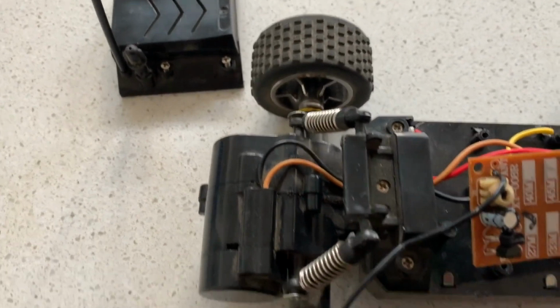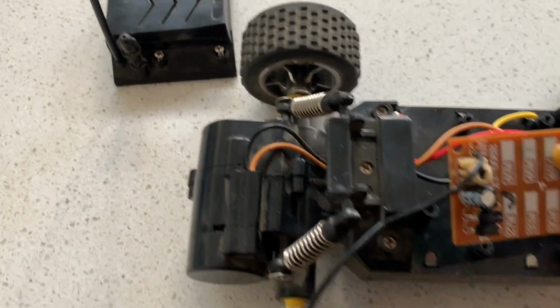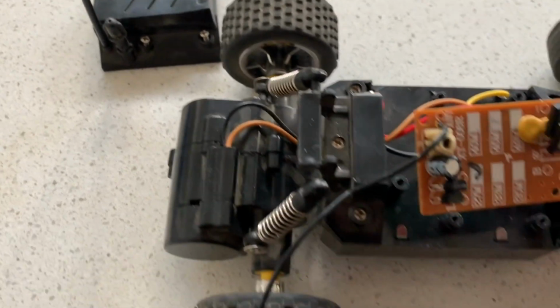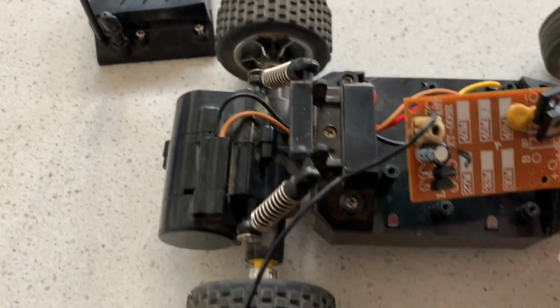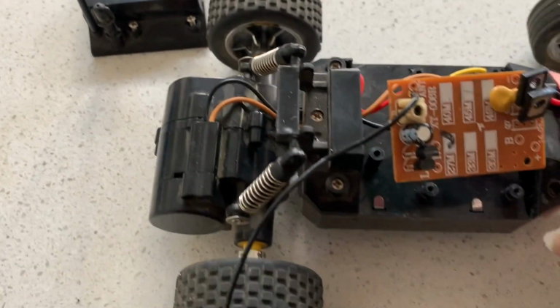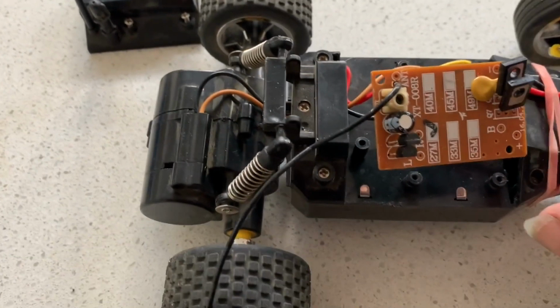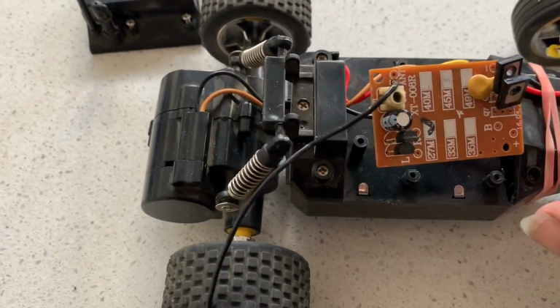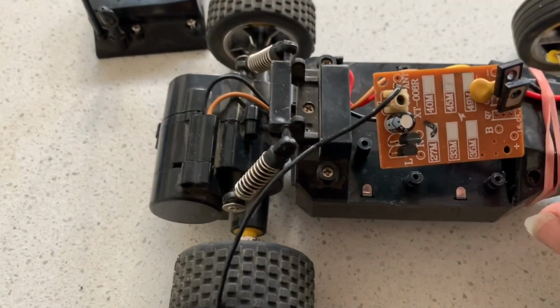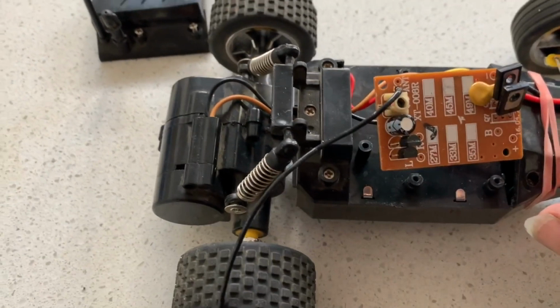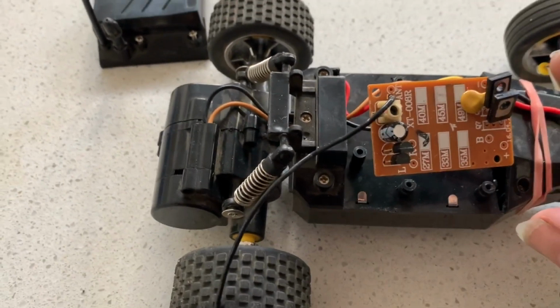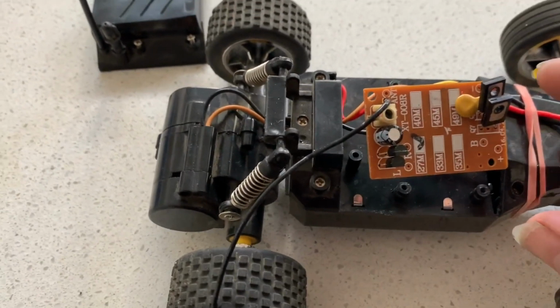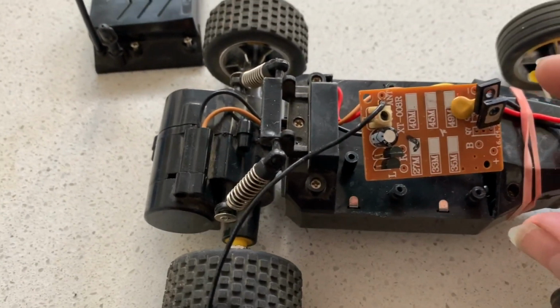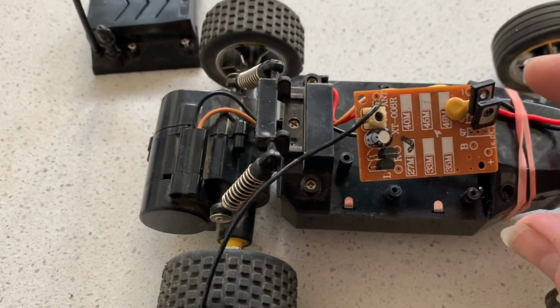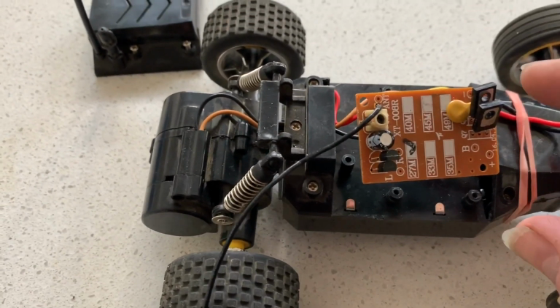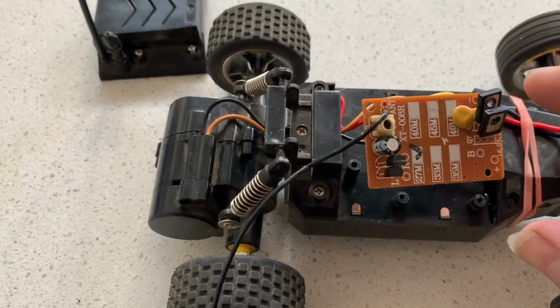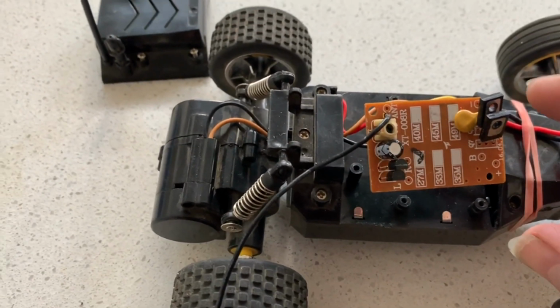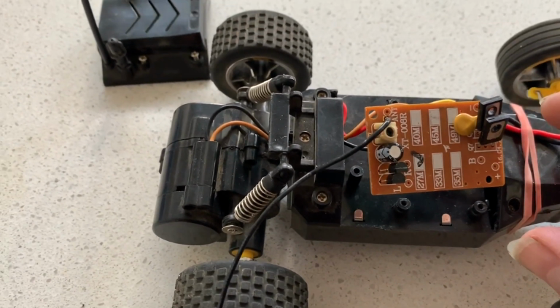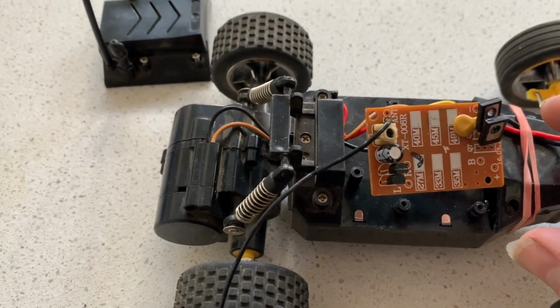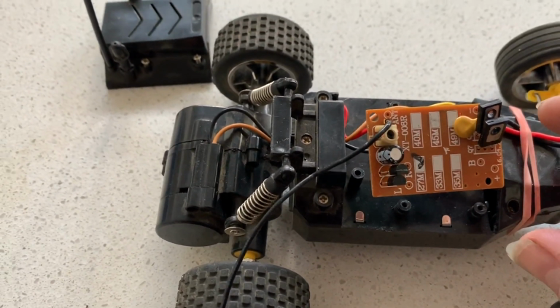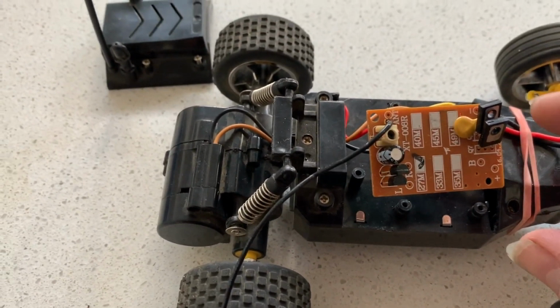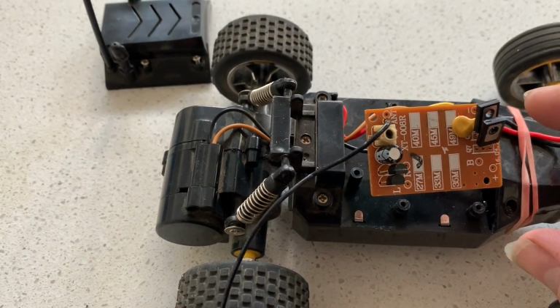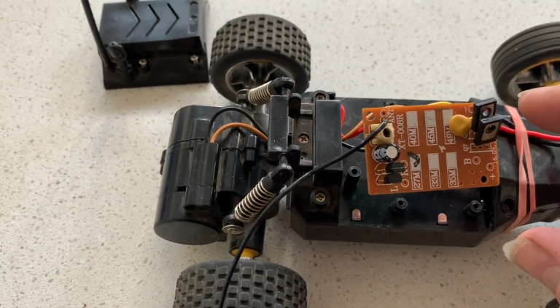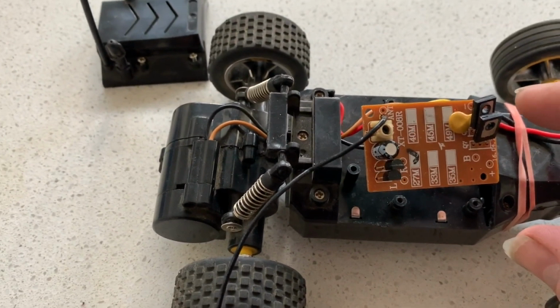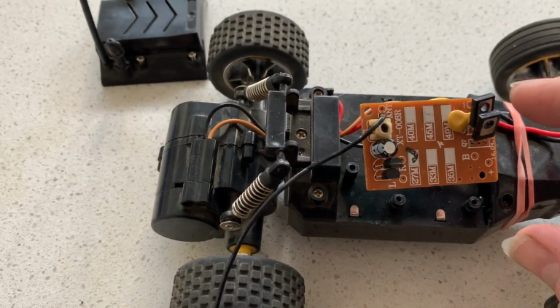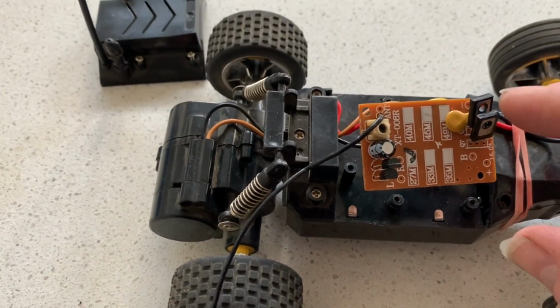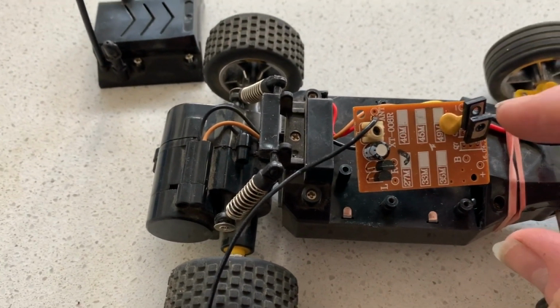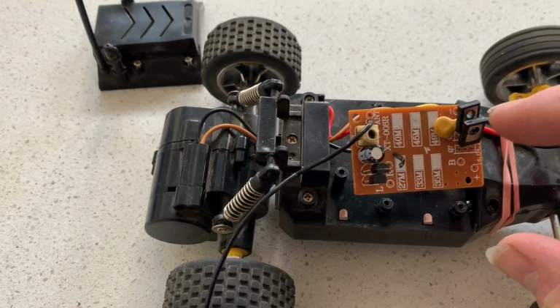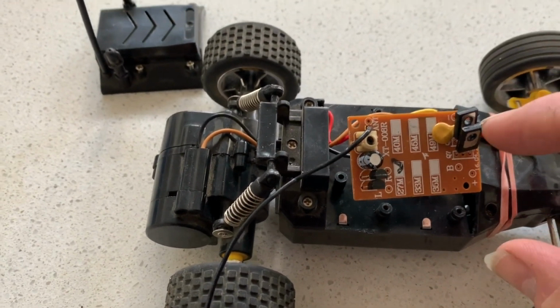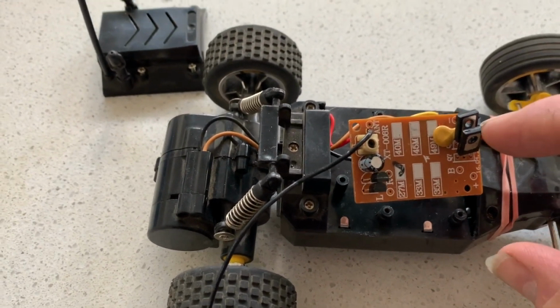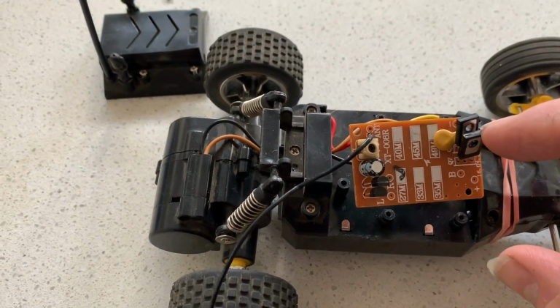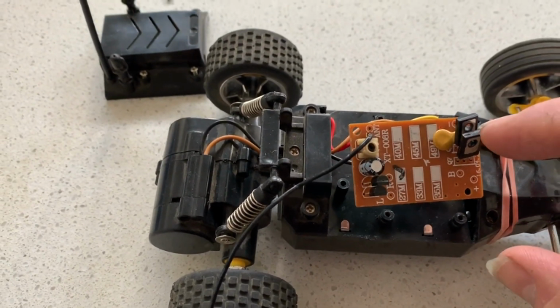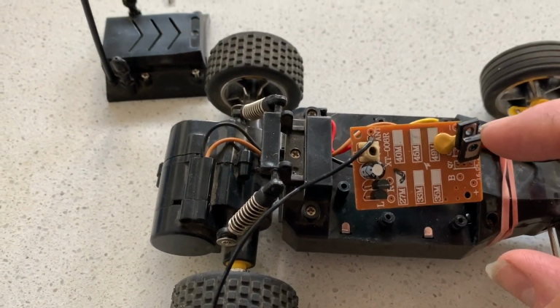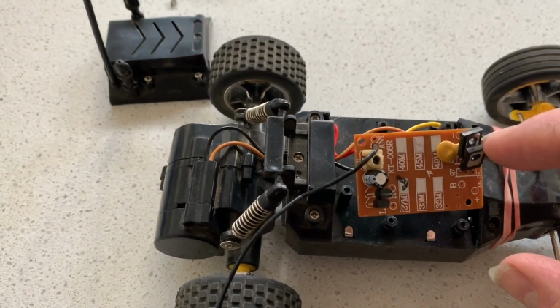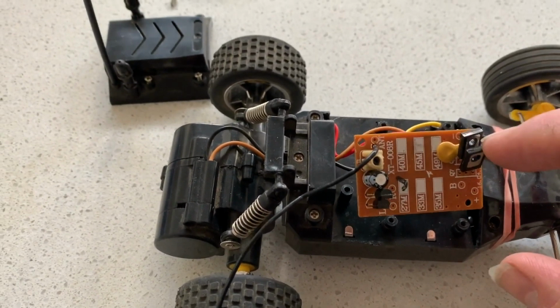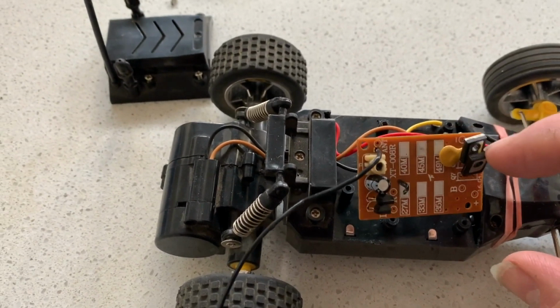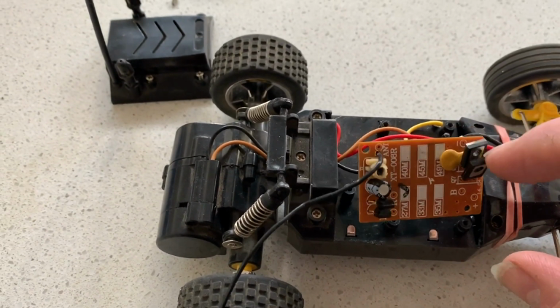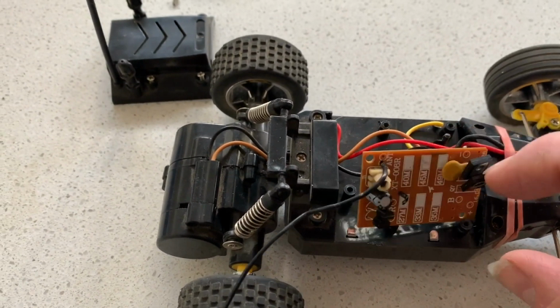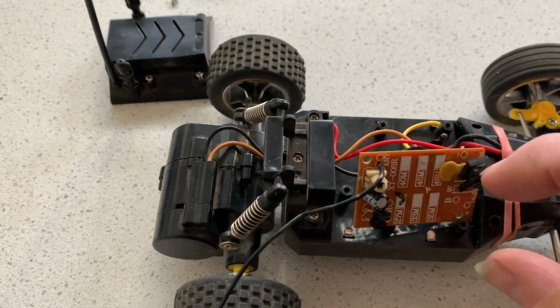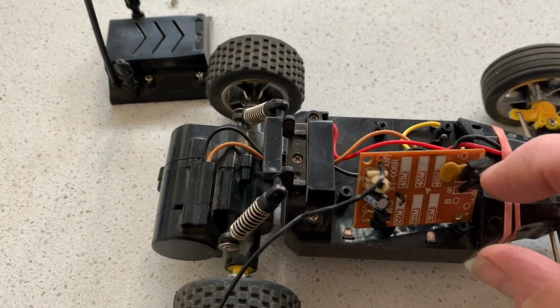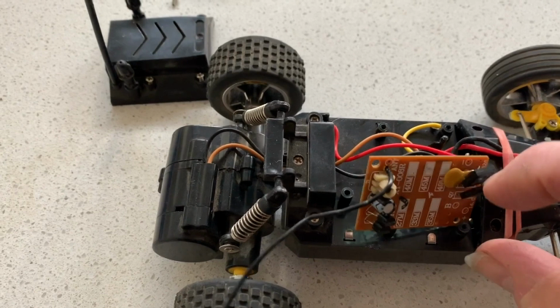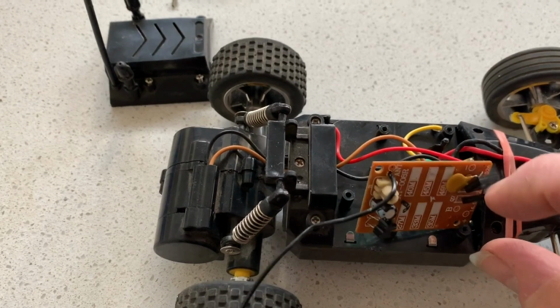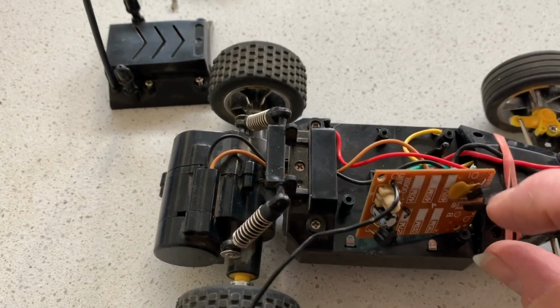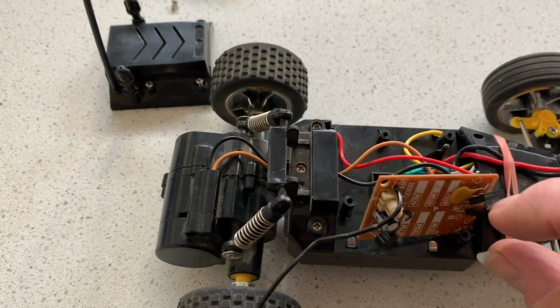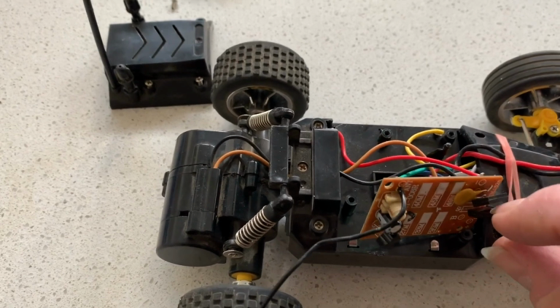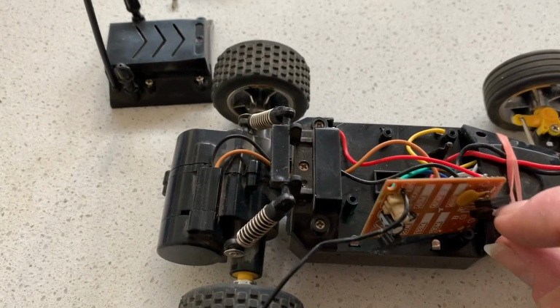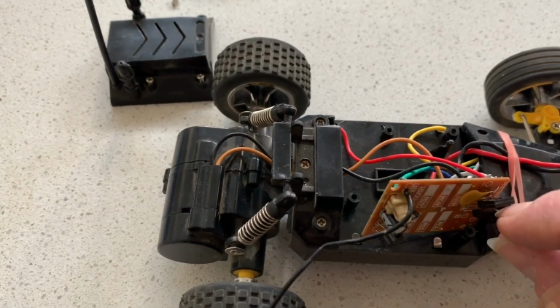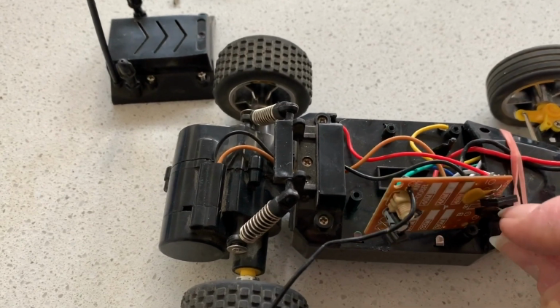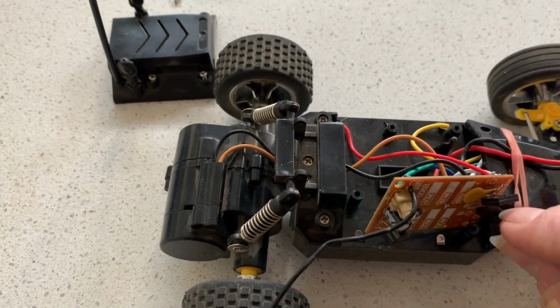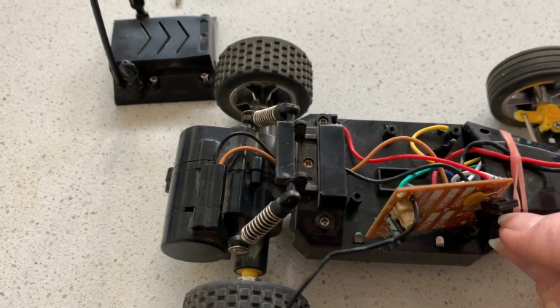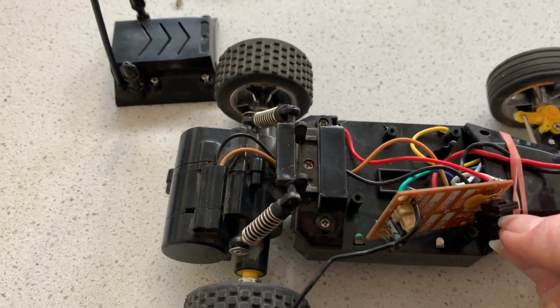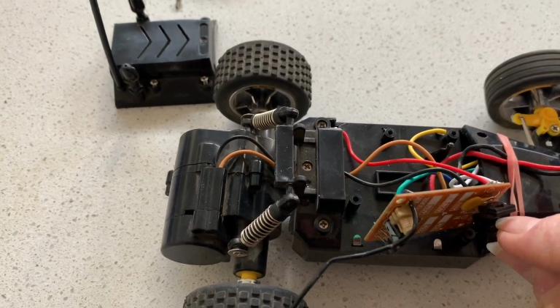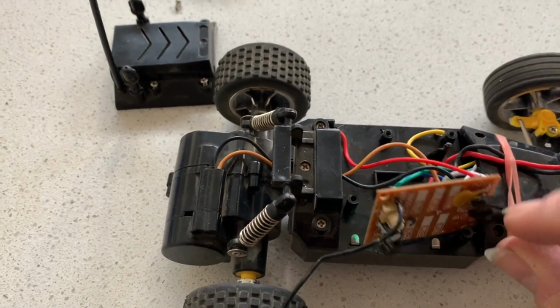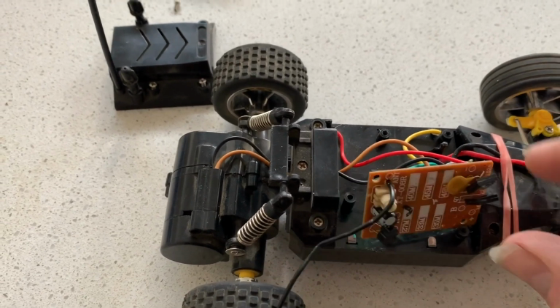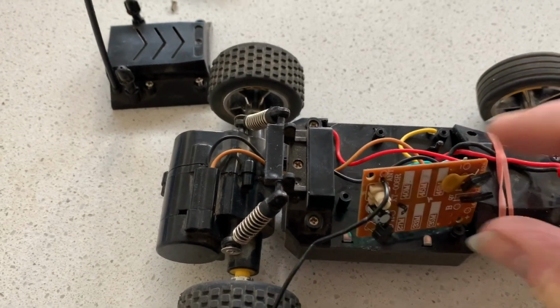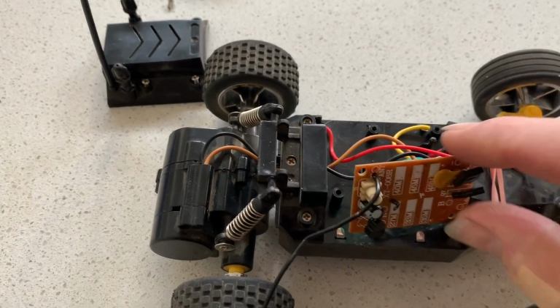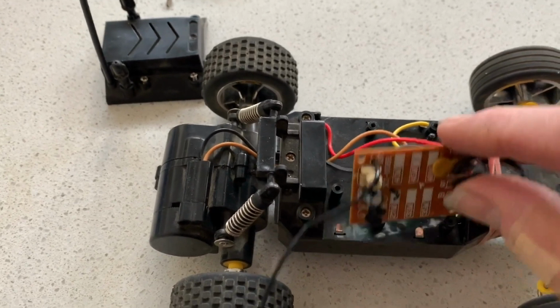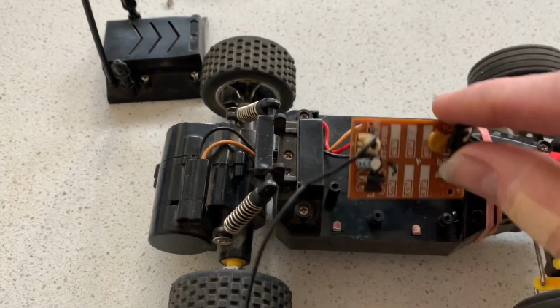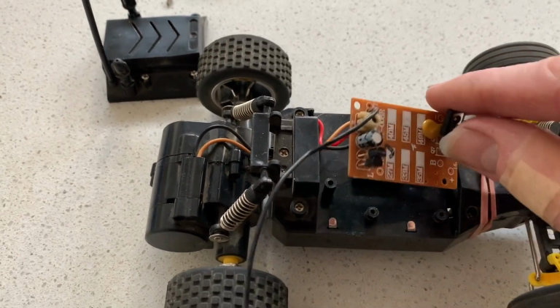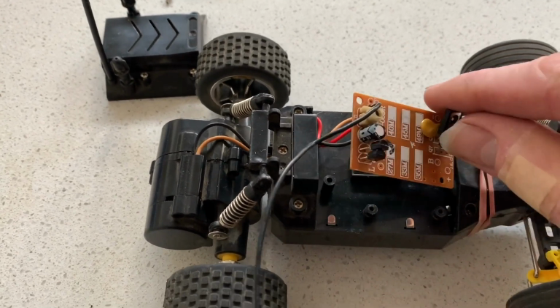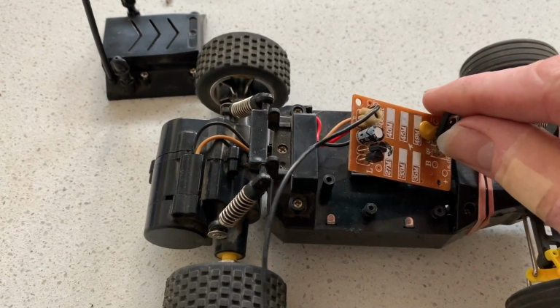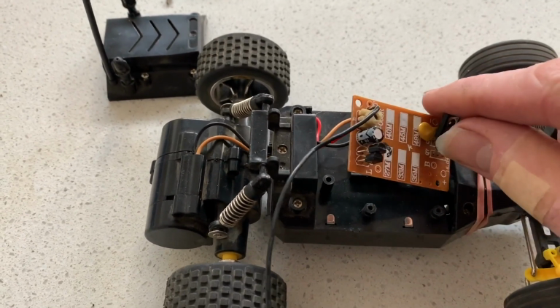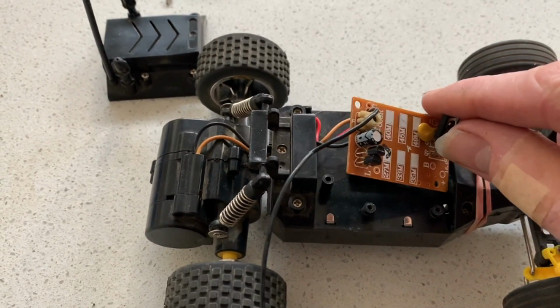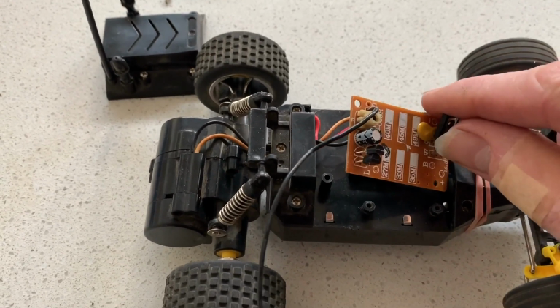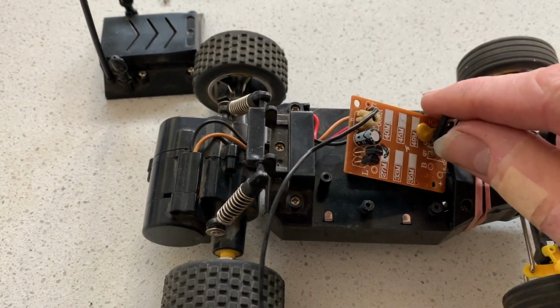It doesn't actually say what they are, but they're two 2SD577s — I think that's what they are.